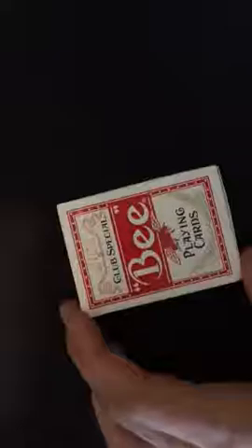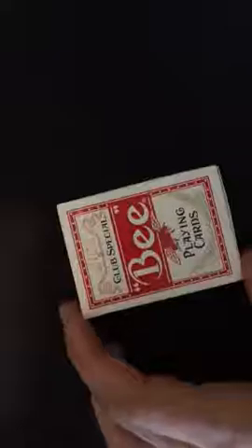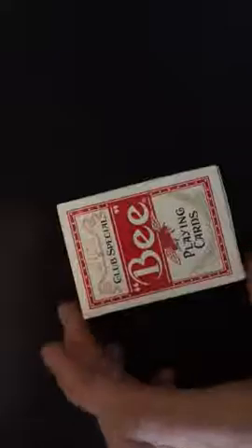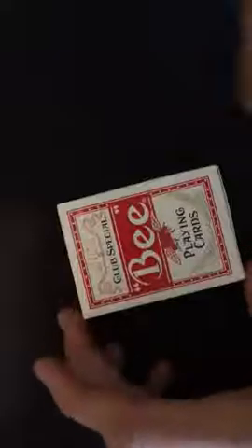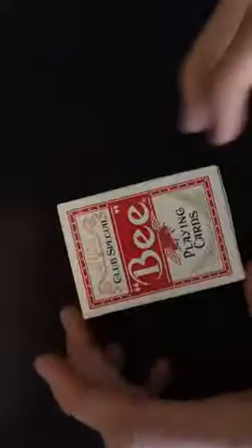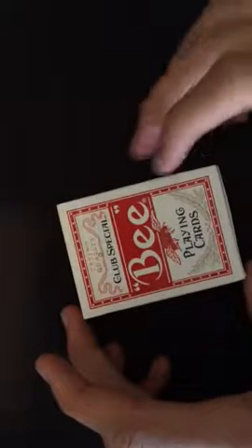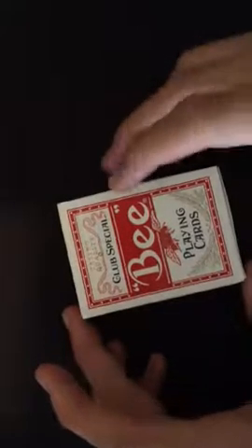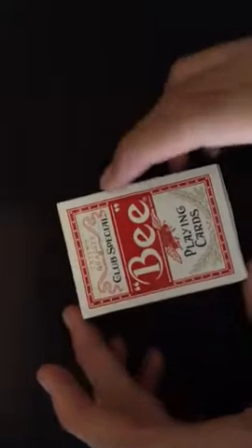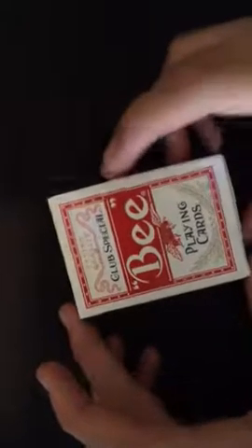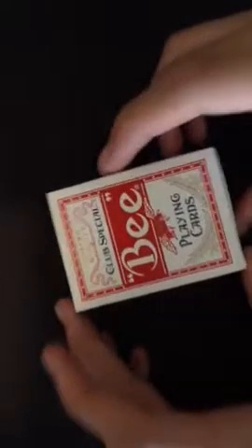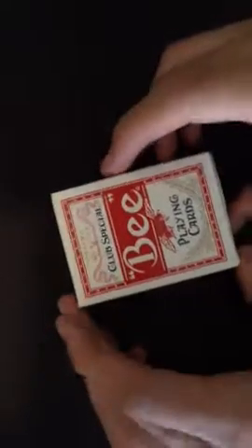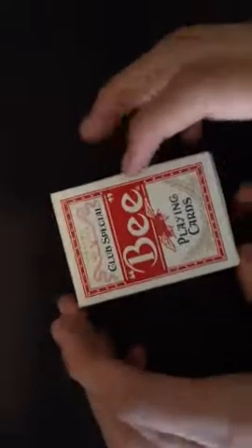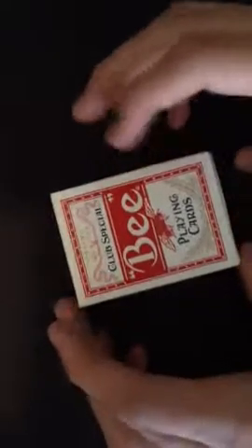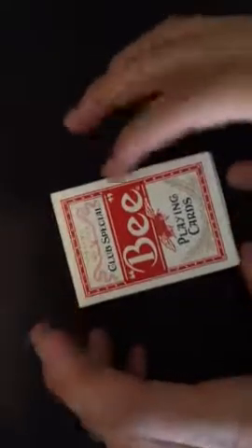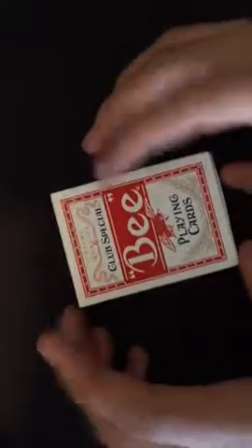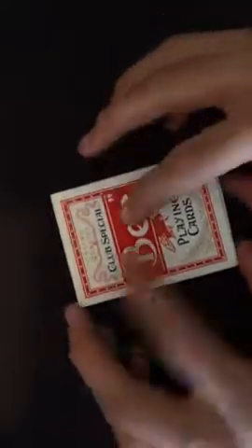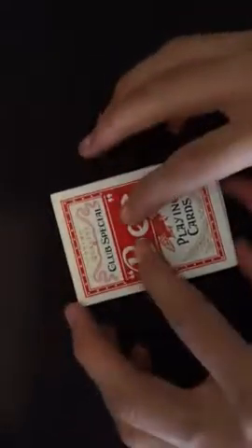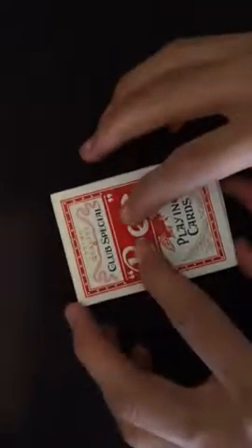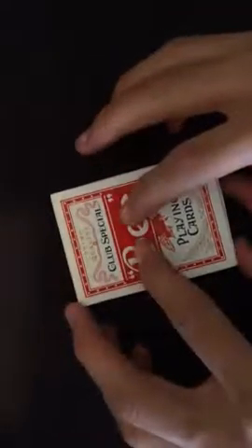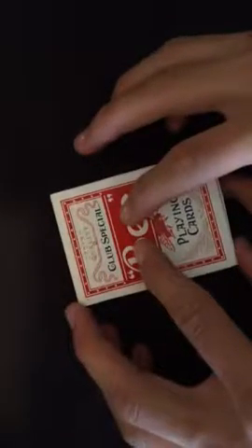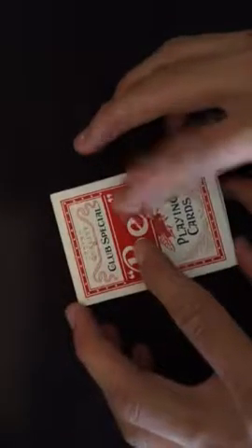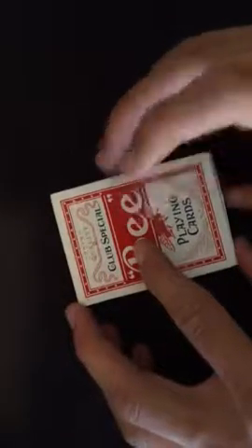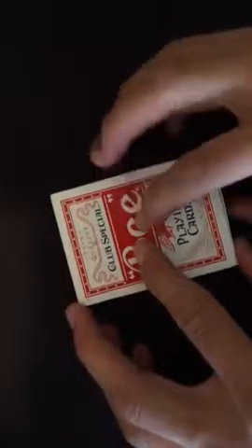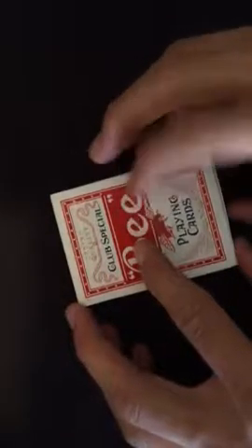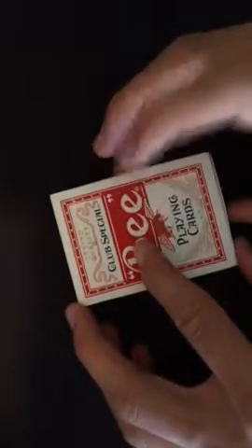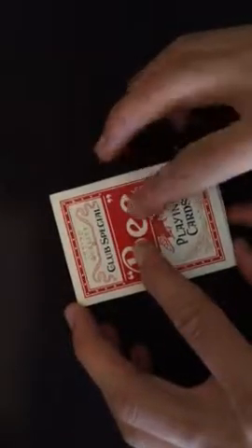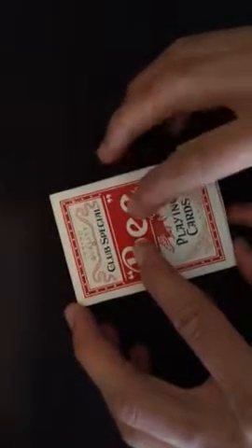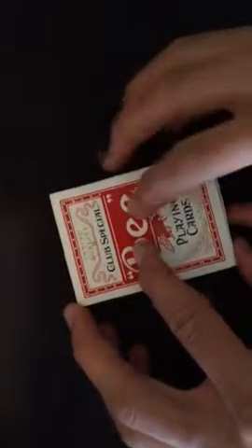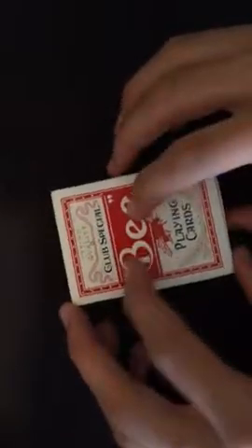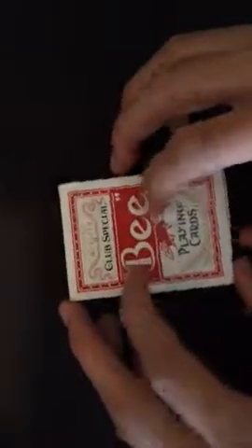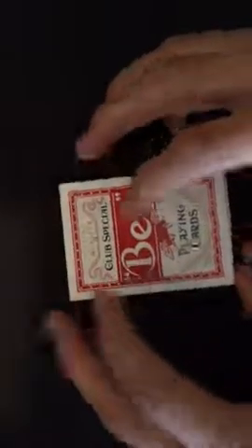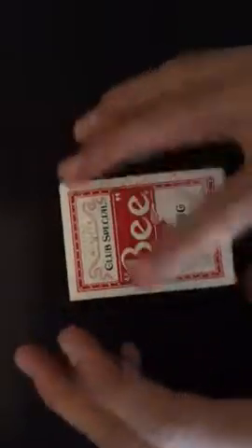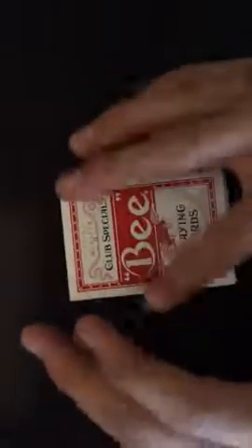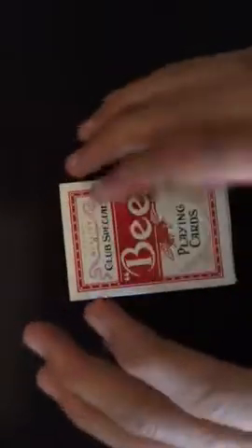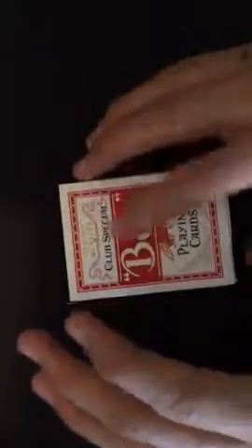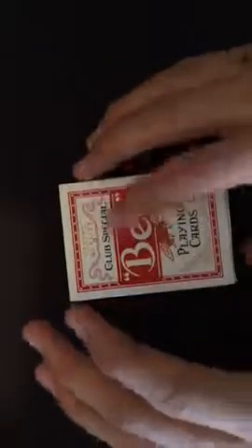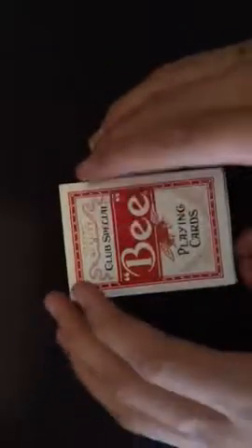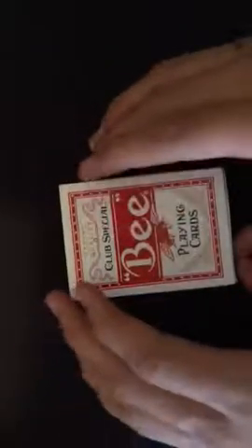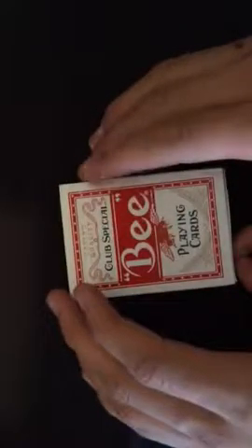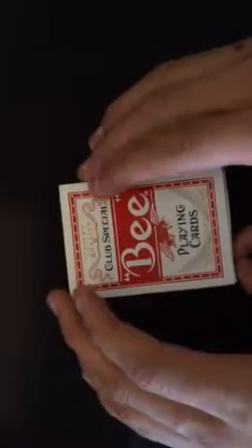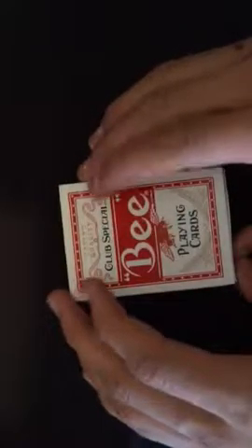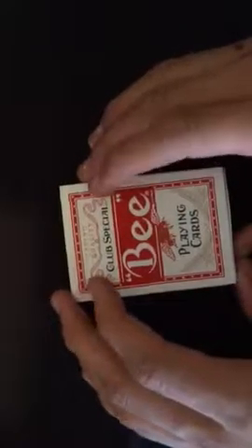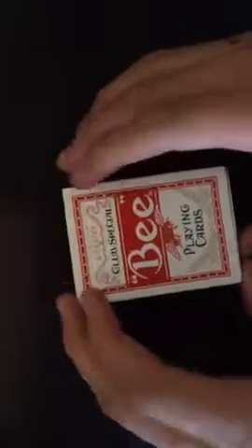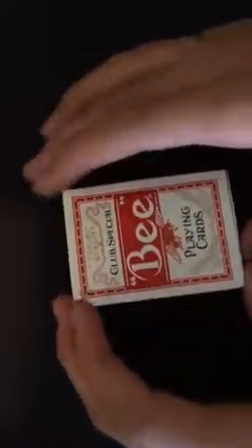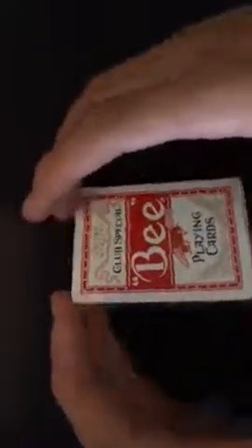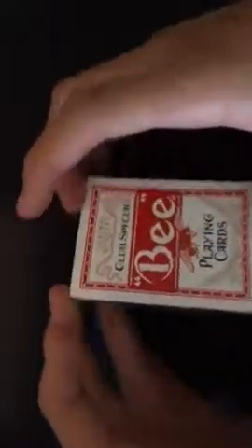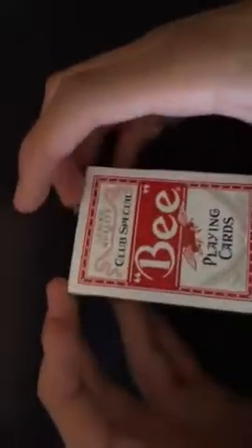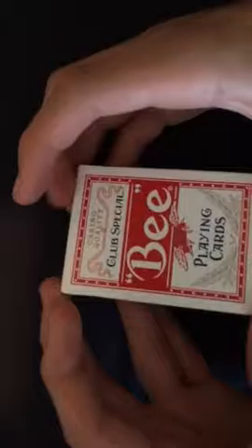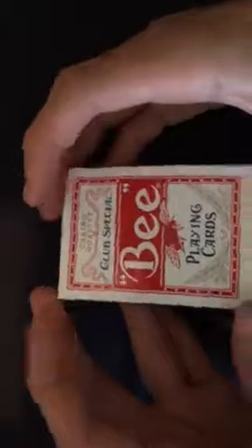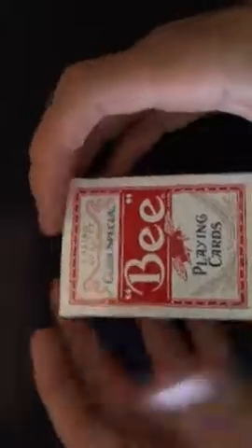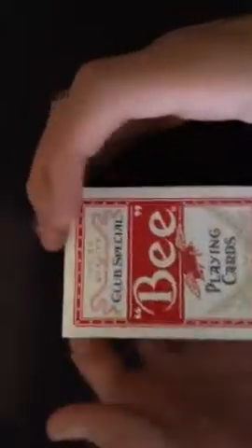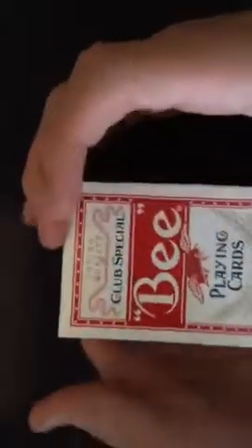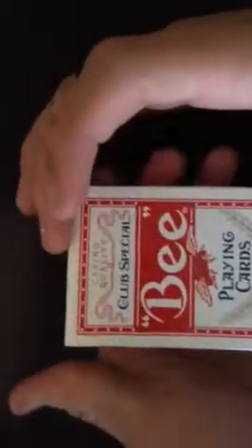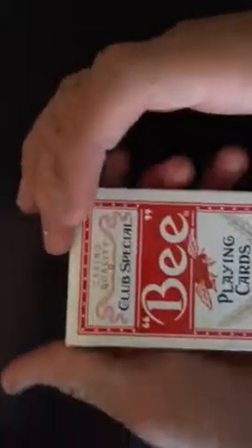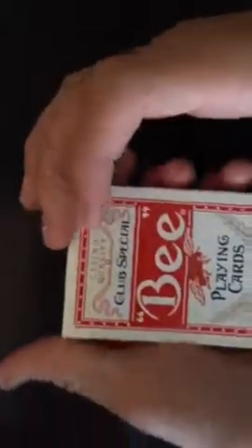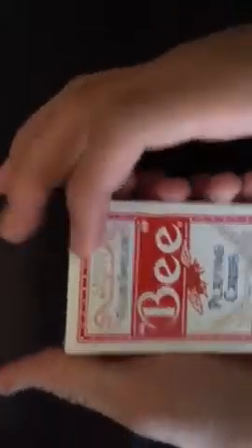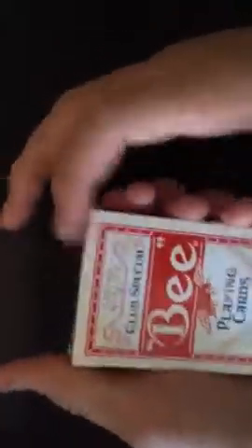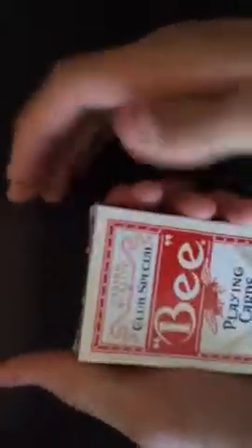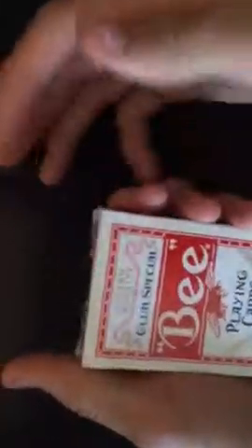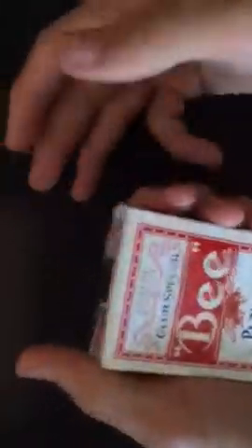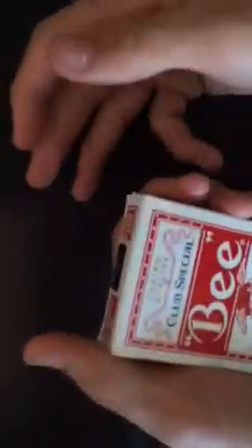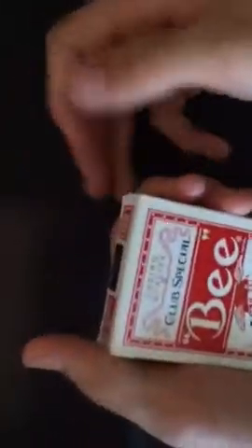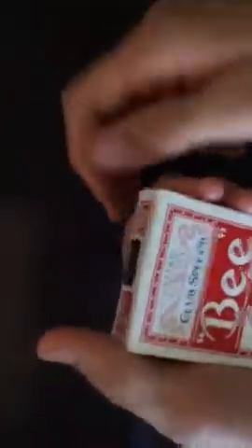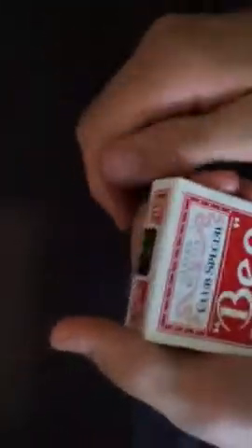Hey guys, this is another deck review today, and I'm going to really have to hurry up with this because my phone does not have a lot of storage. It'll probably be like 3 minutes.